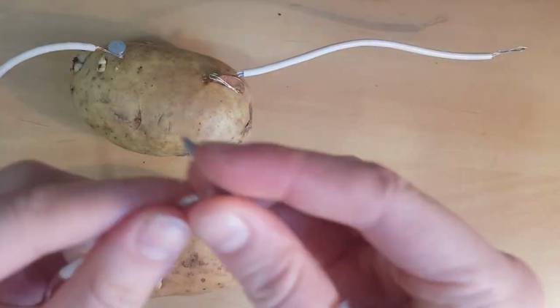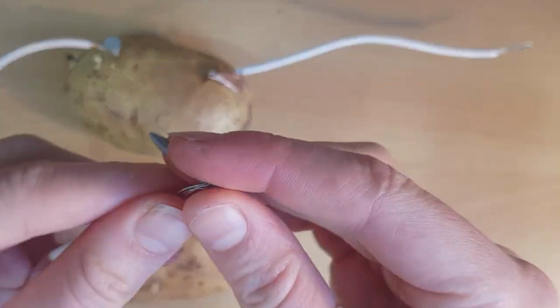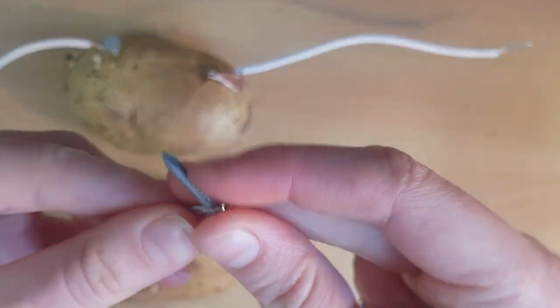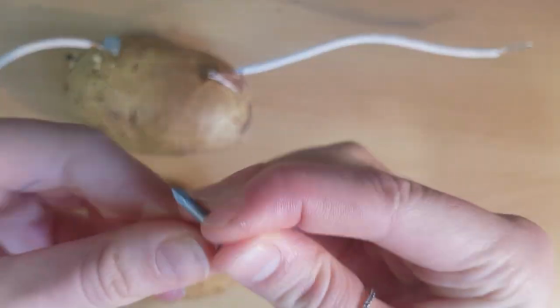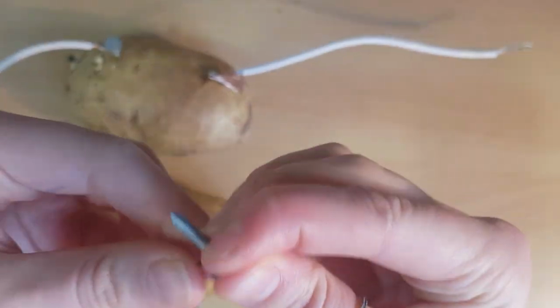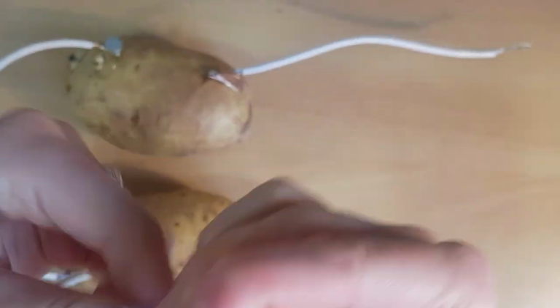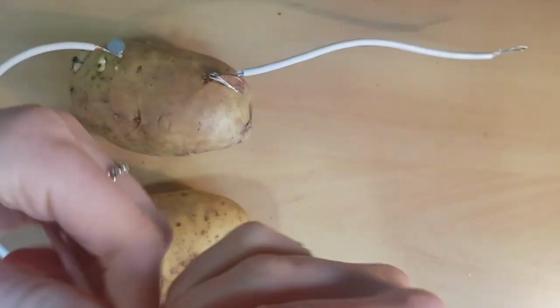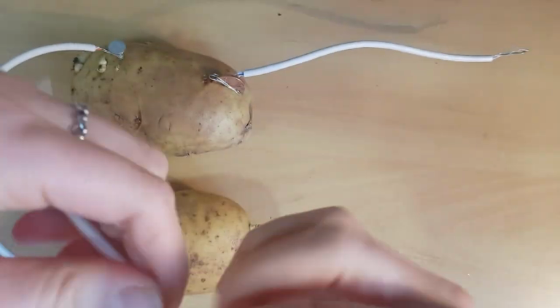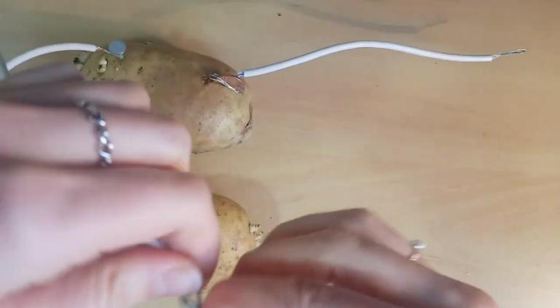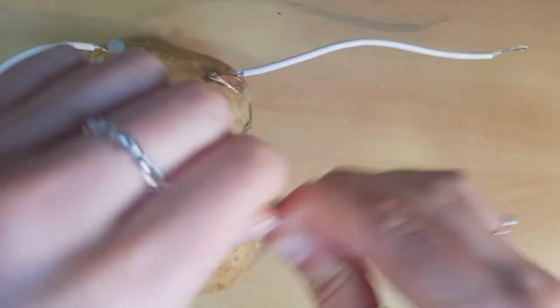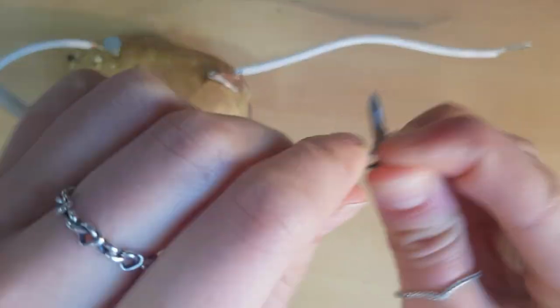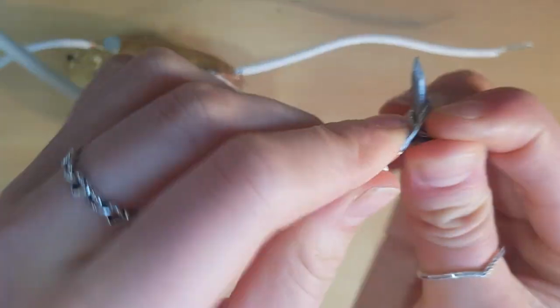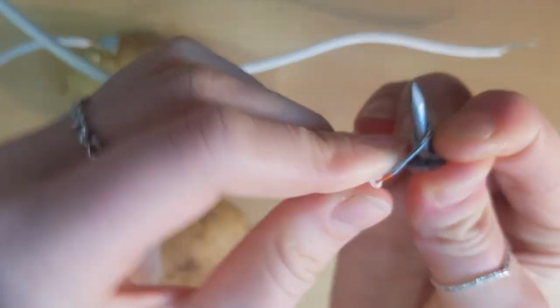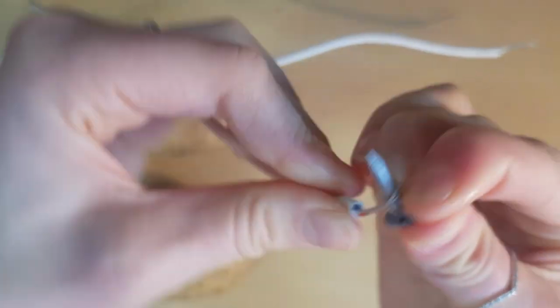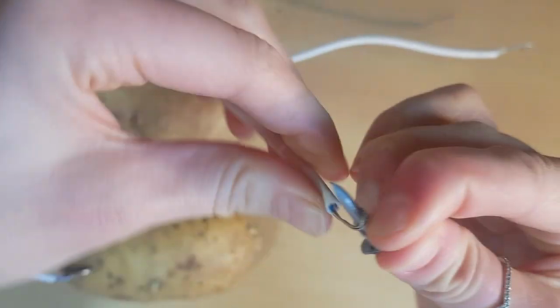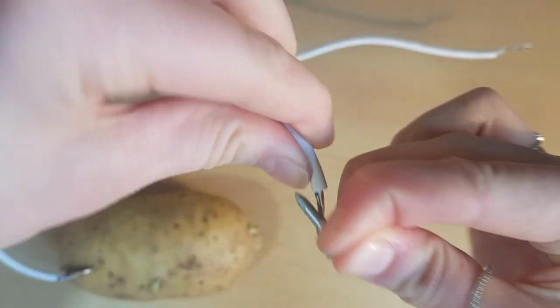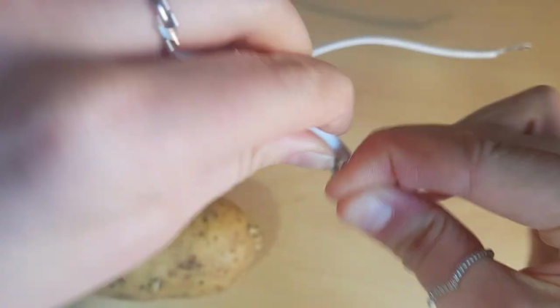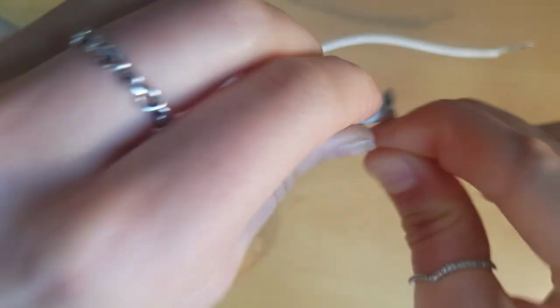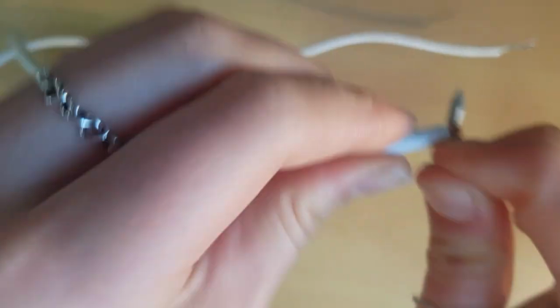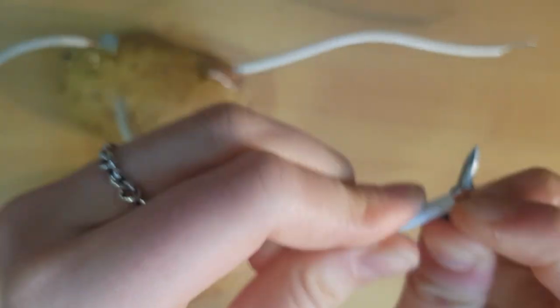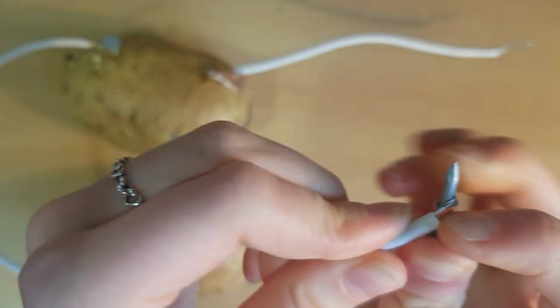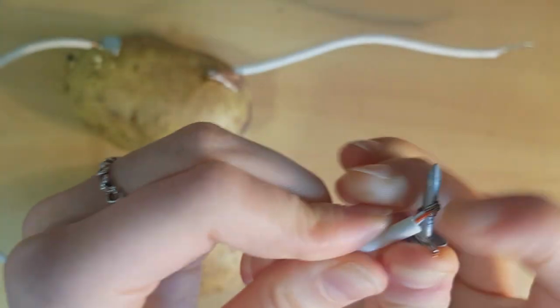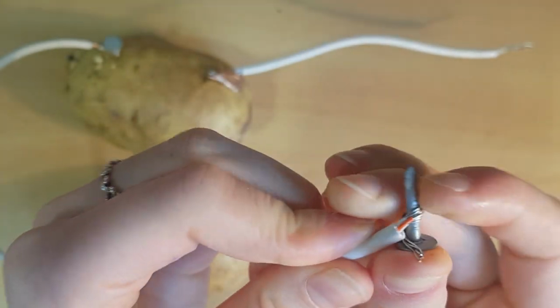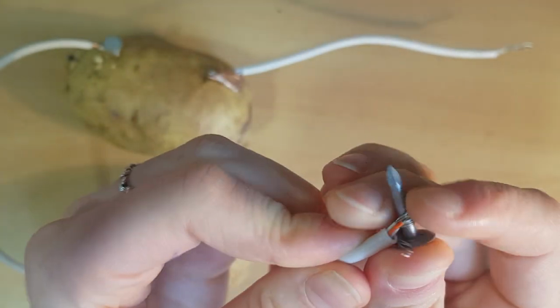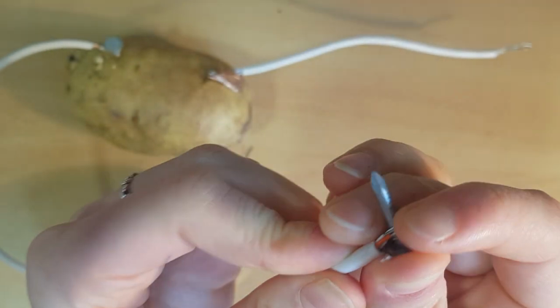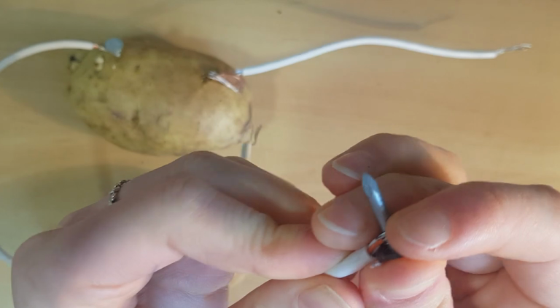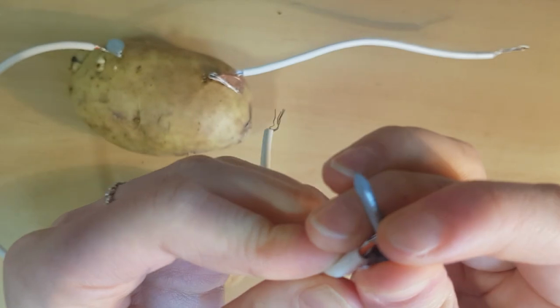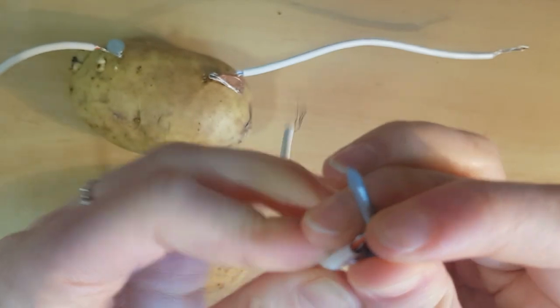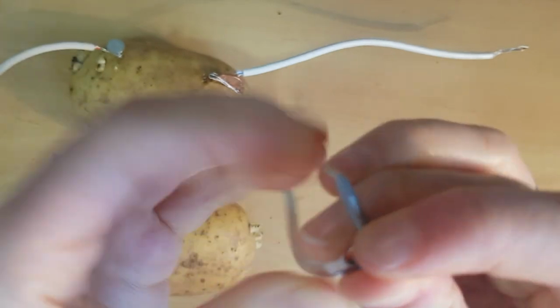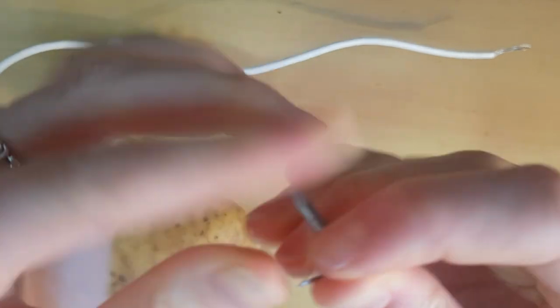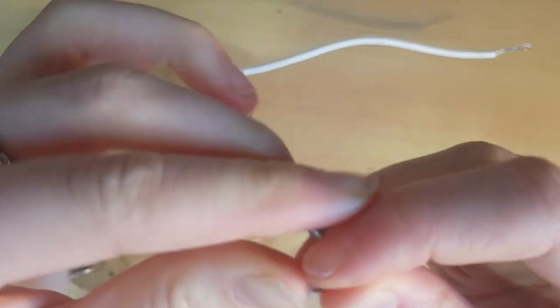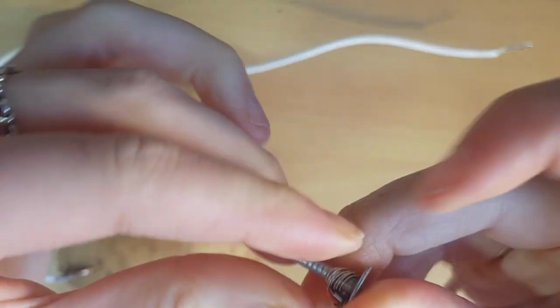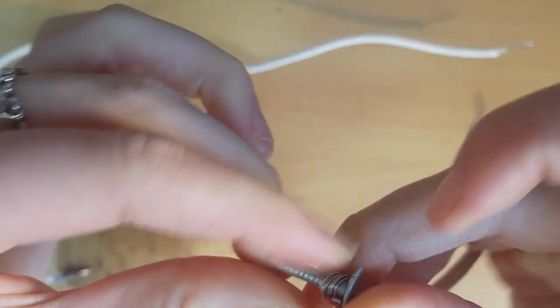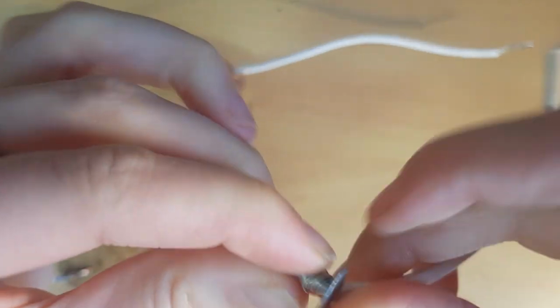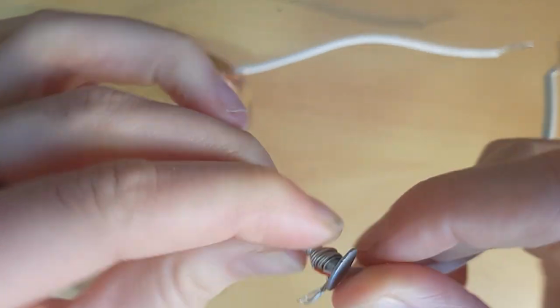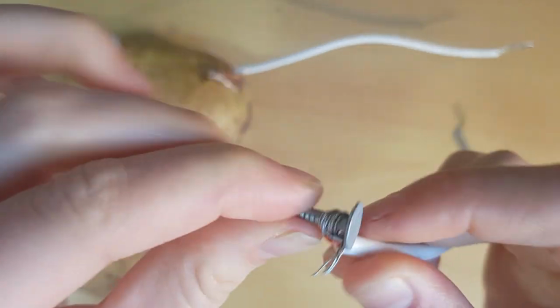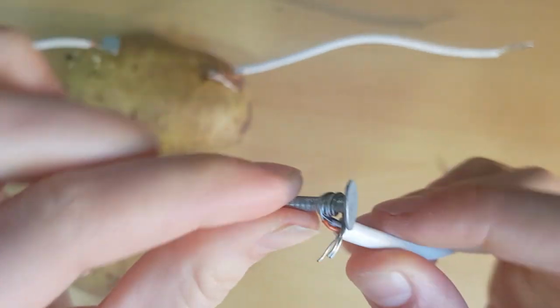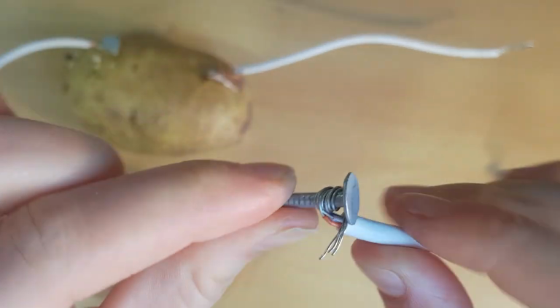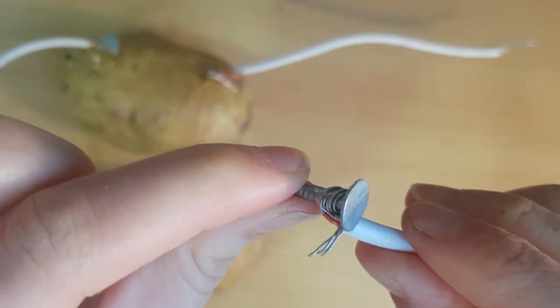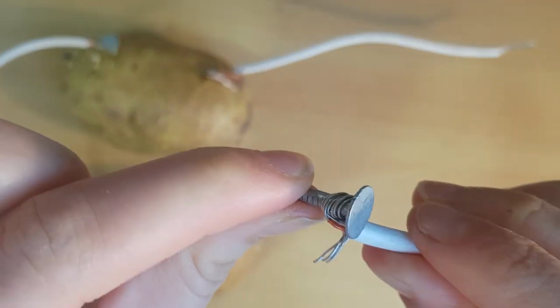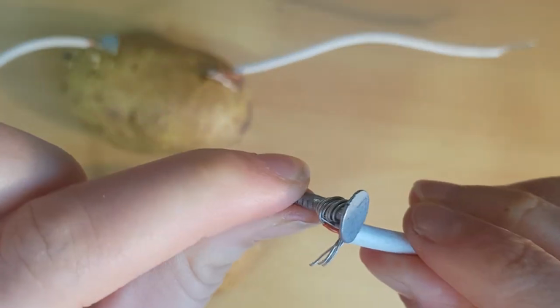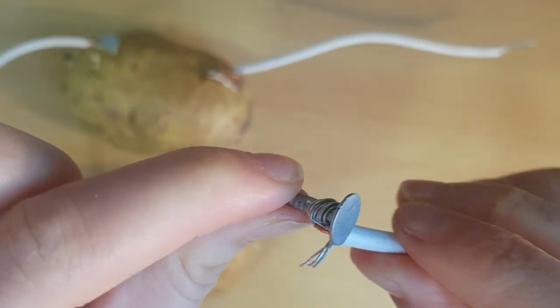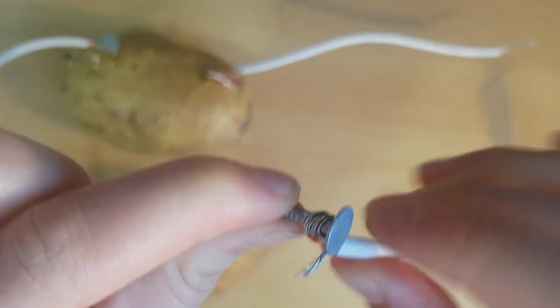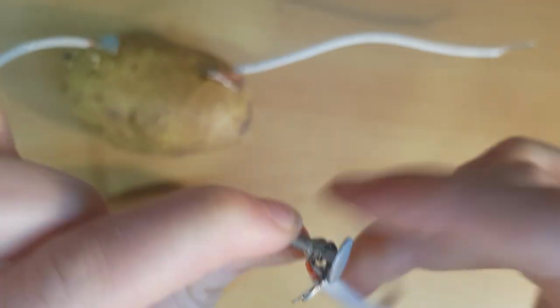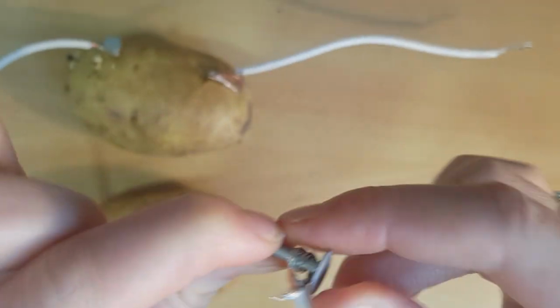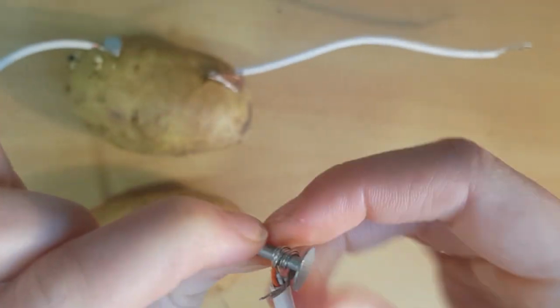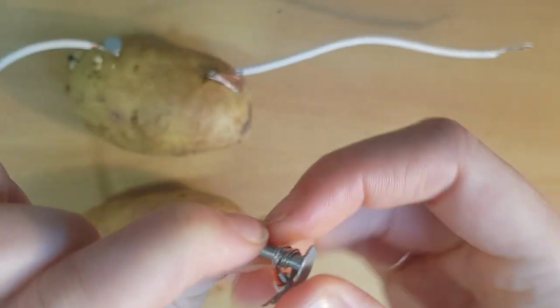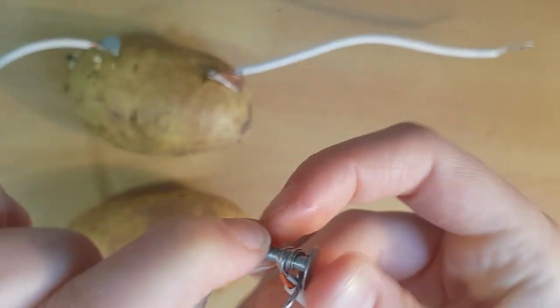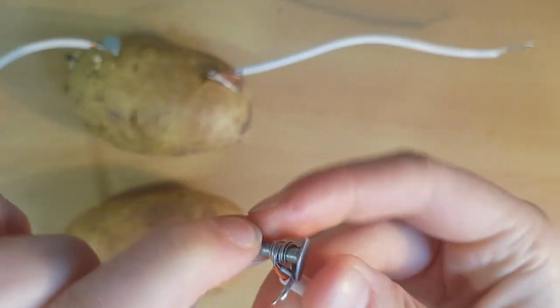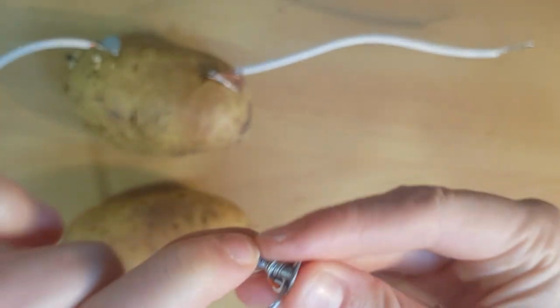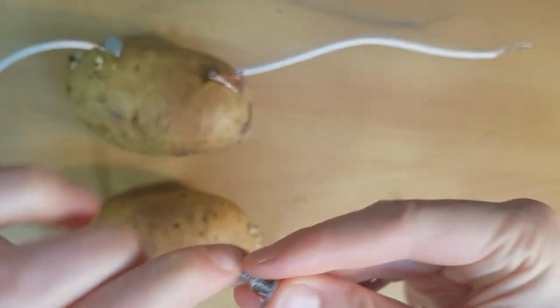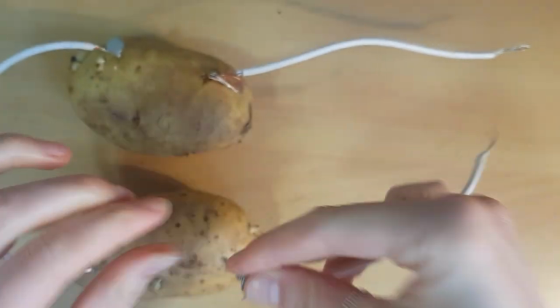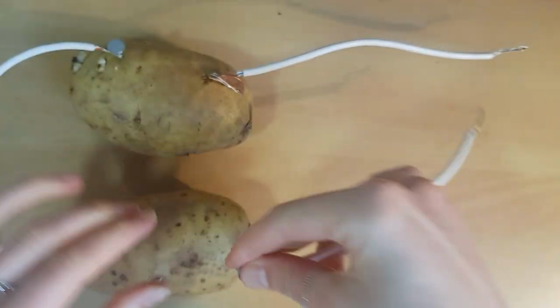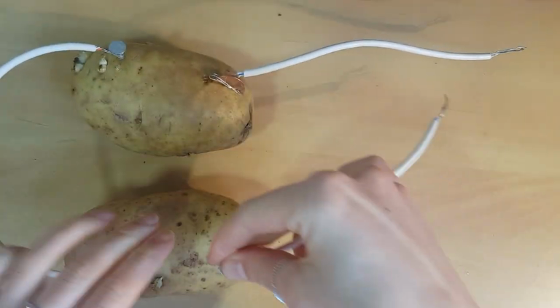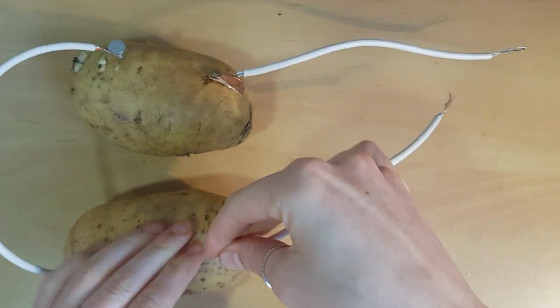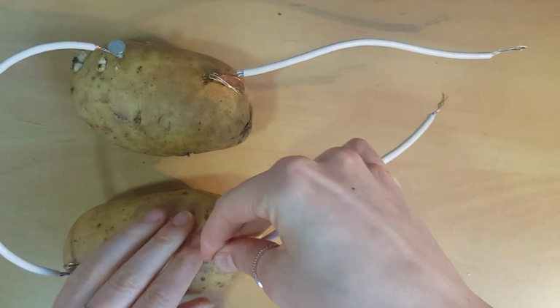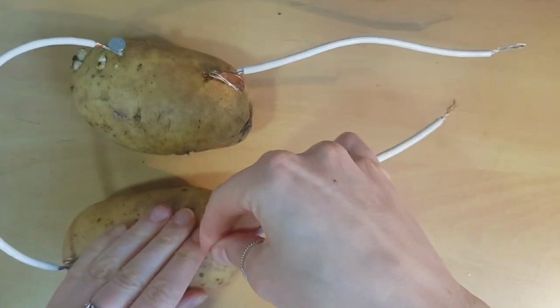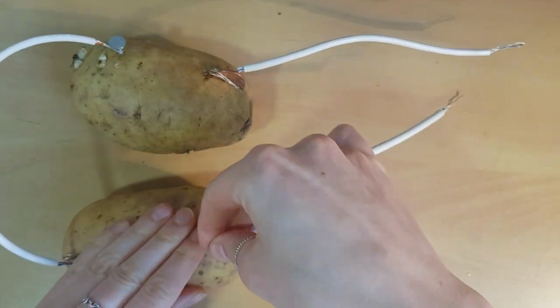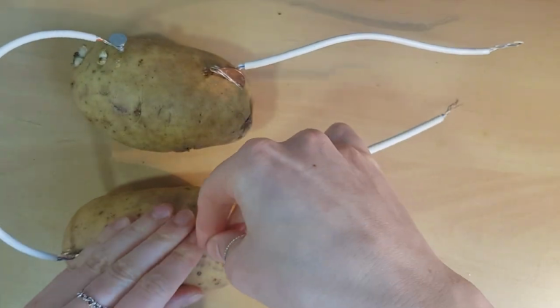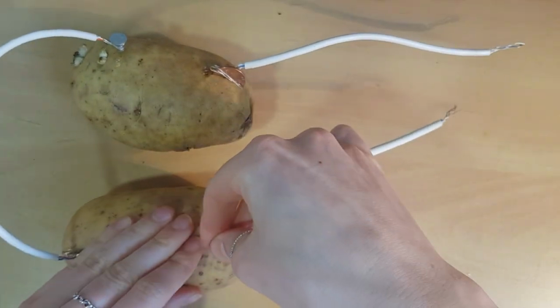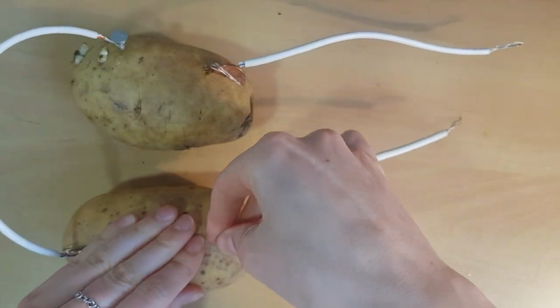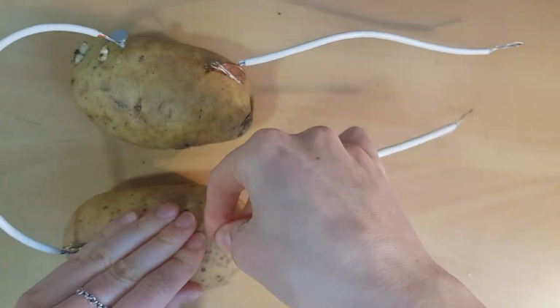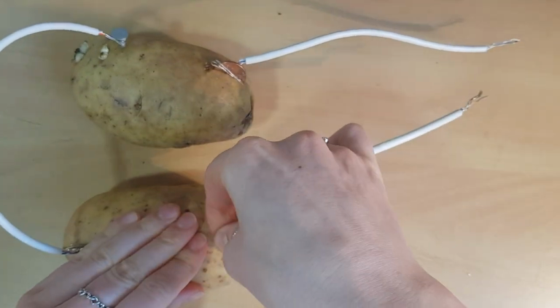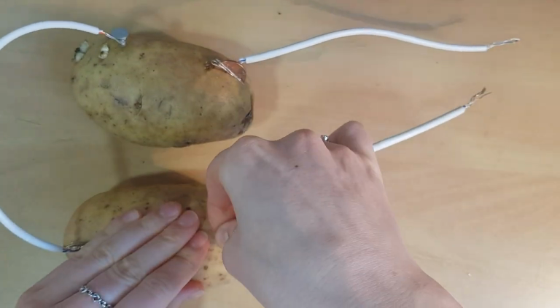Using the third piece of conducting wire, wrap the remaining nail securely with the wire and insert this nail into the first potato.